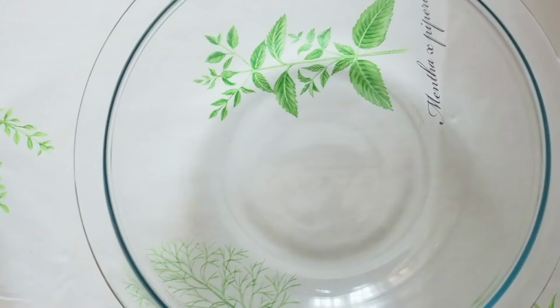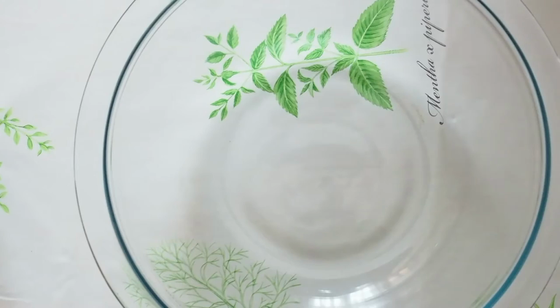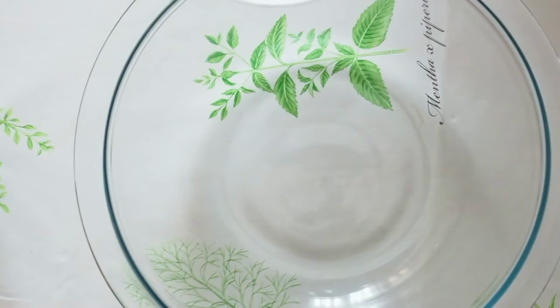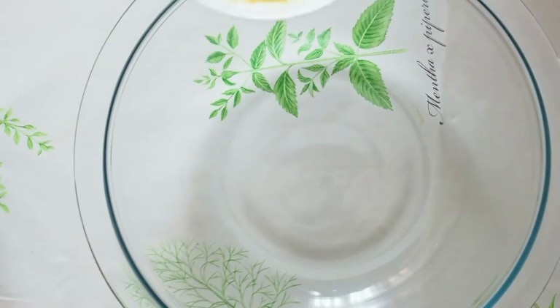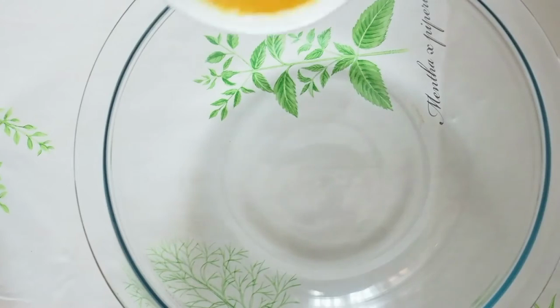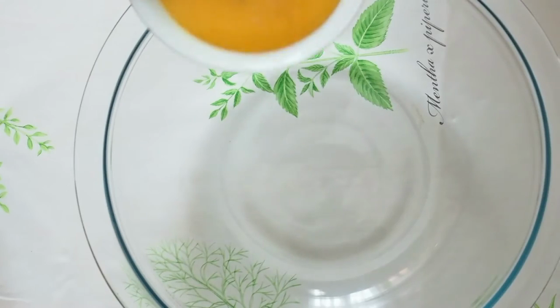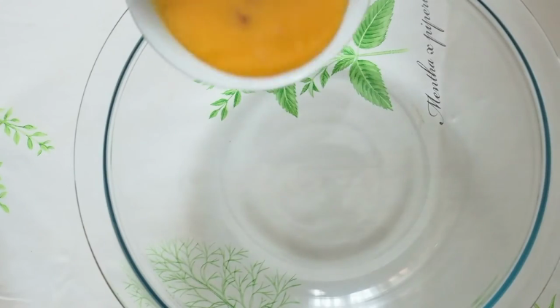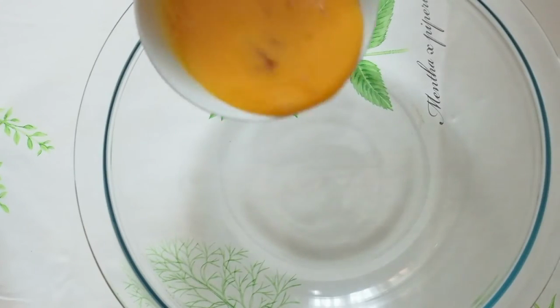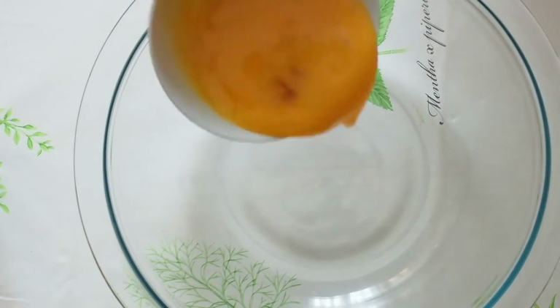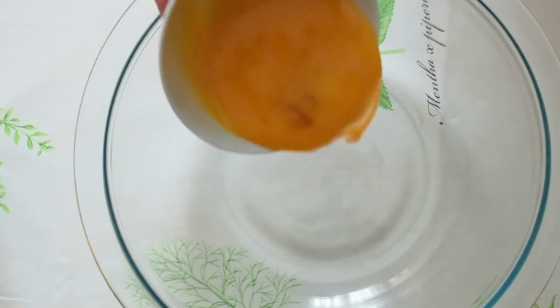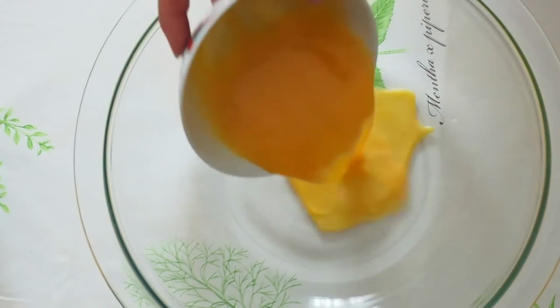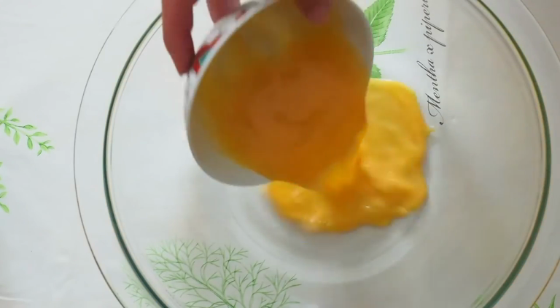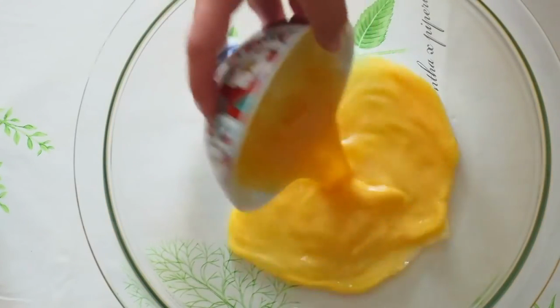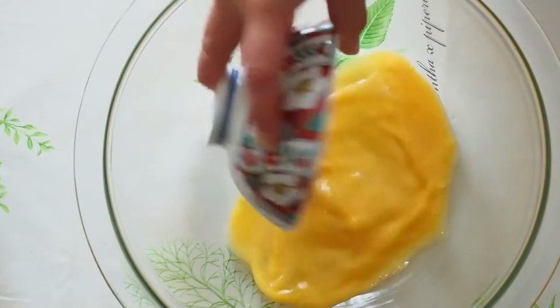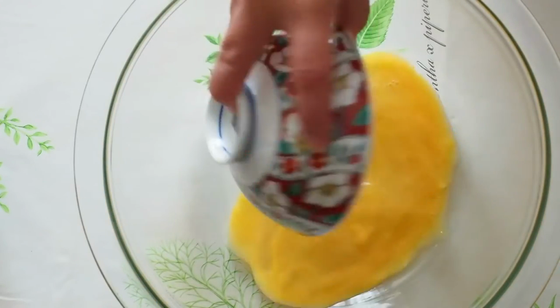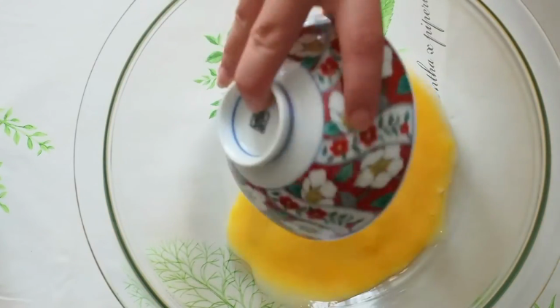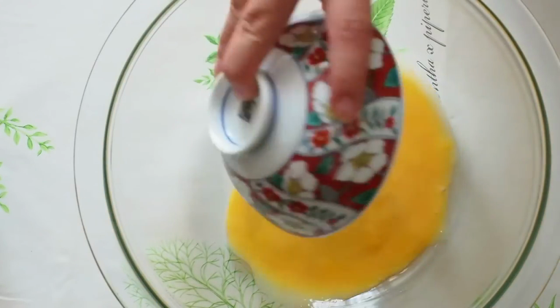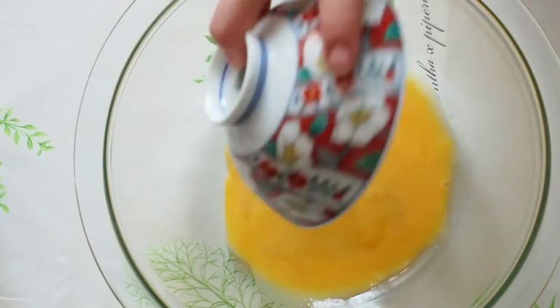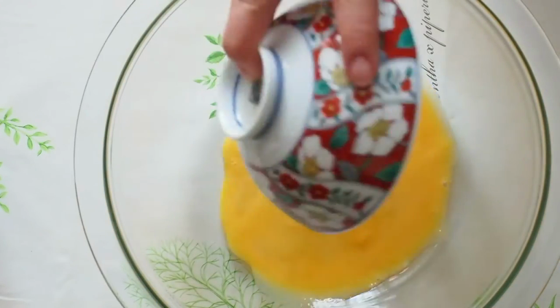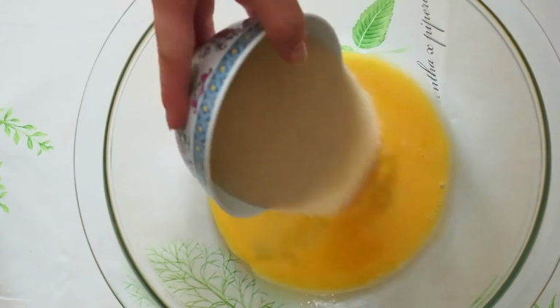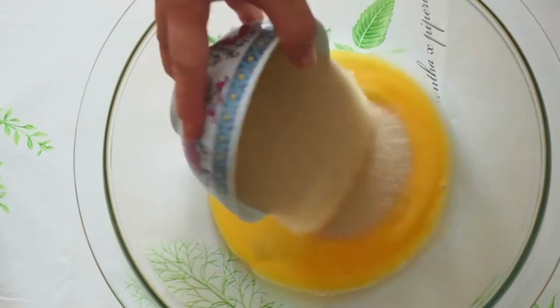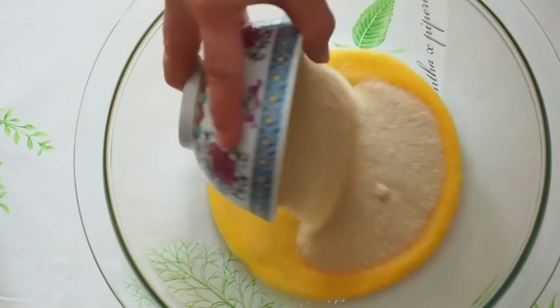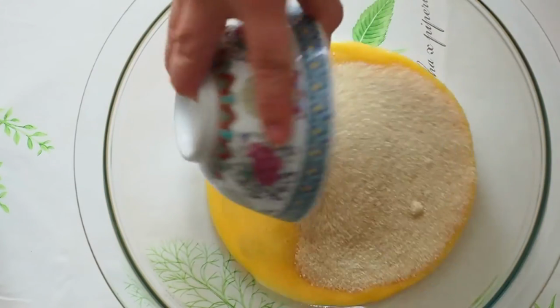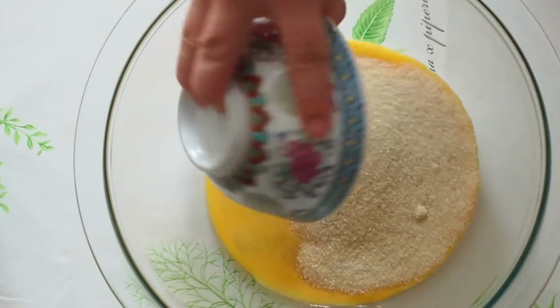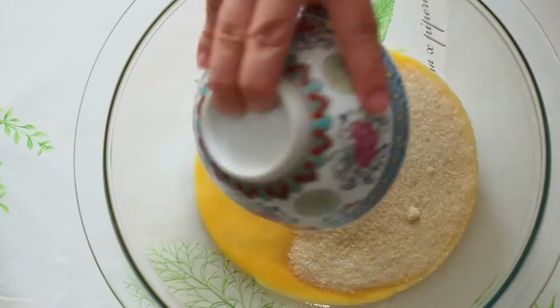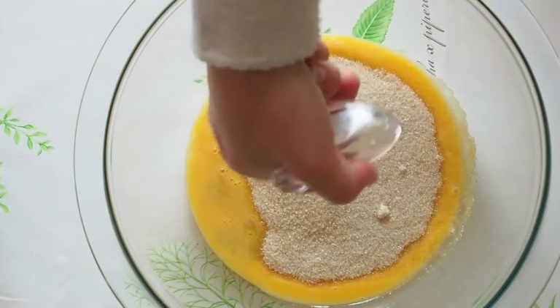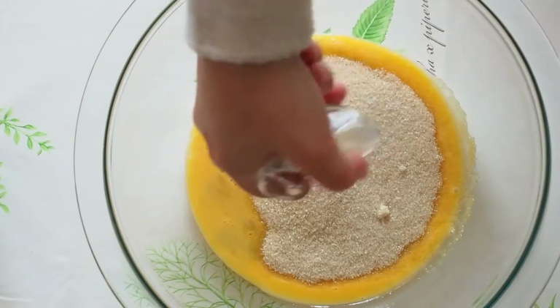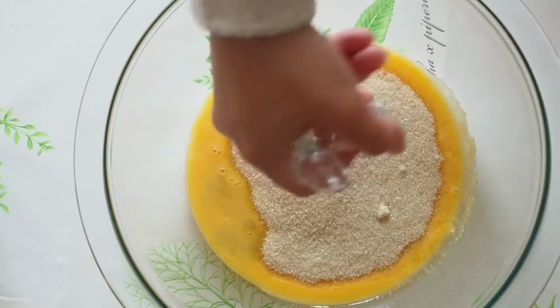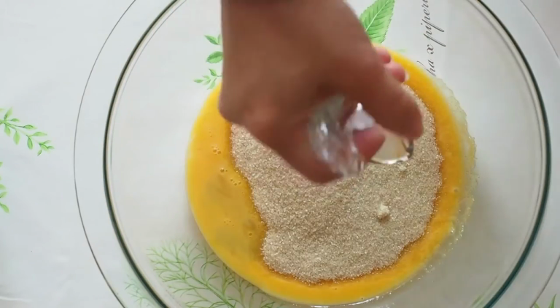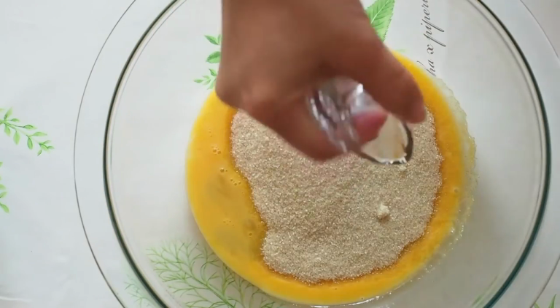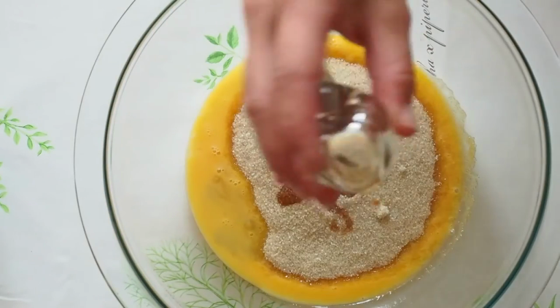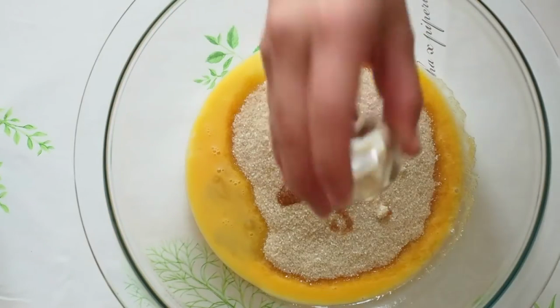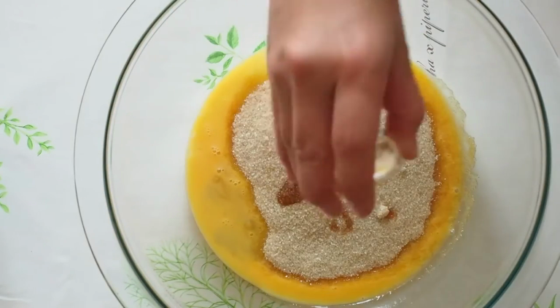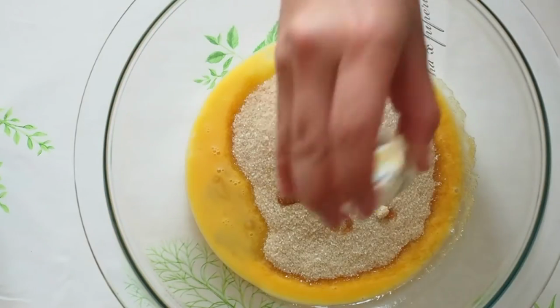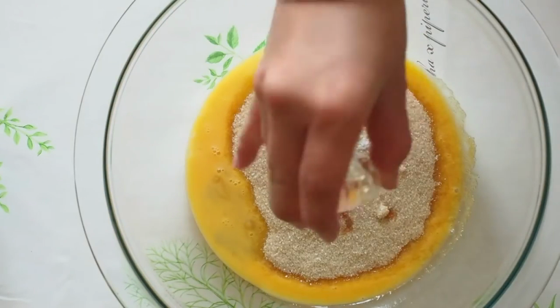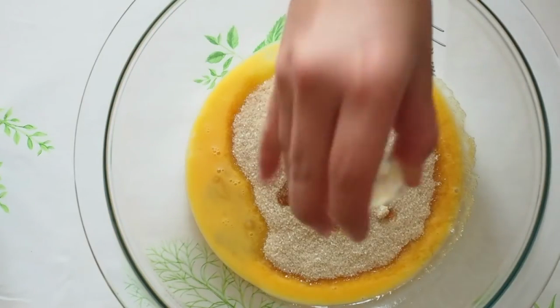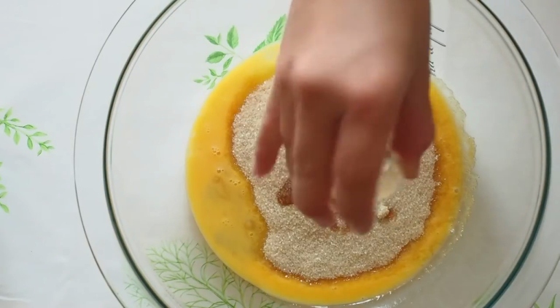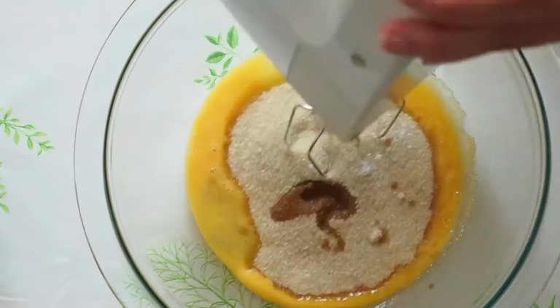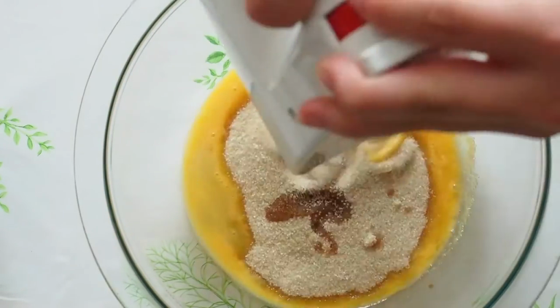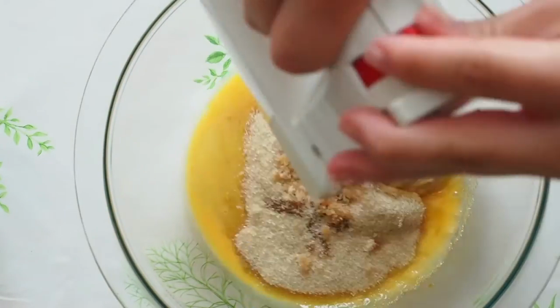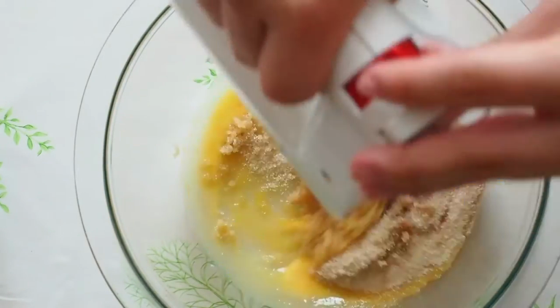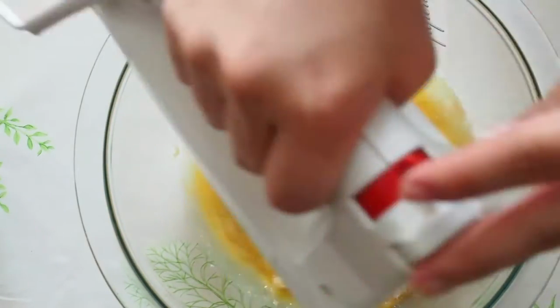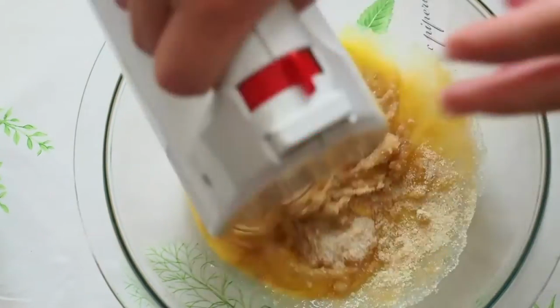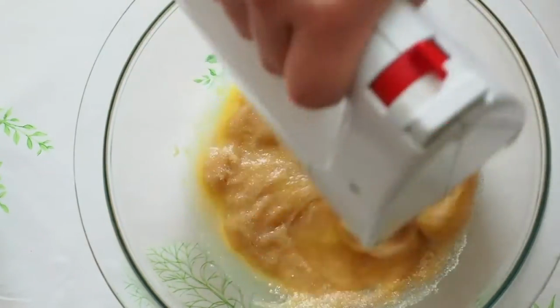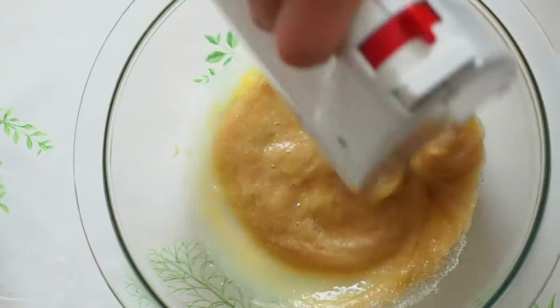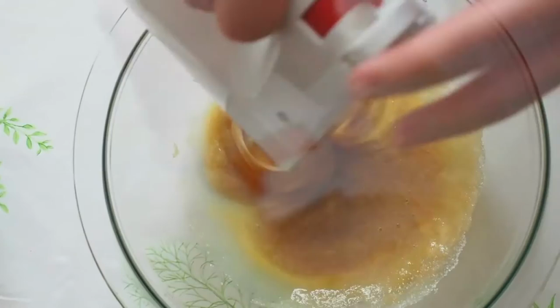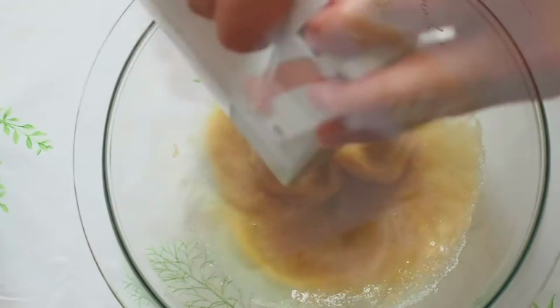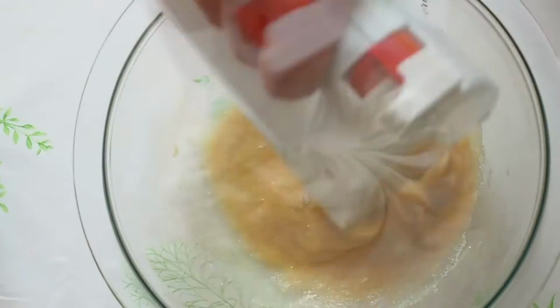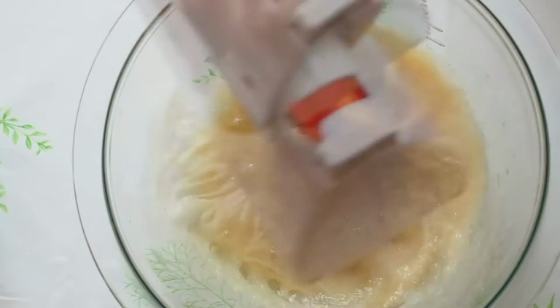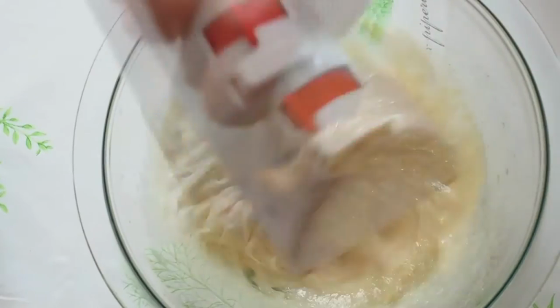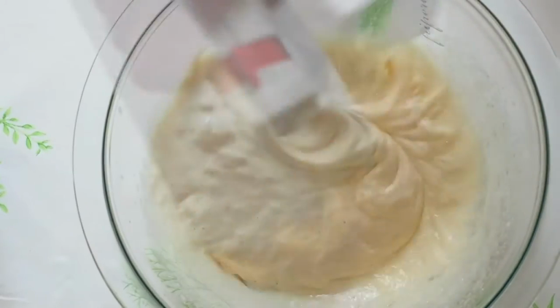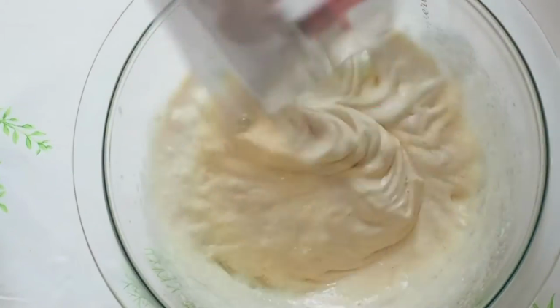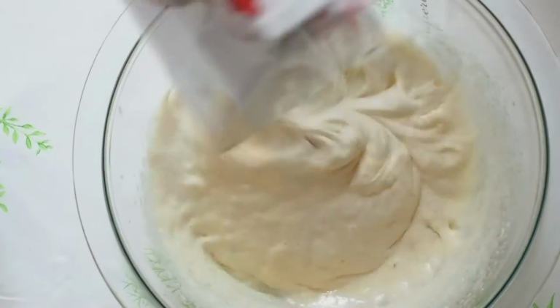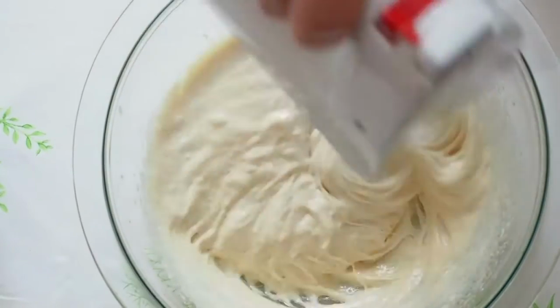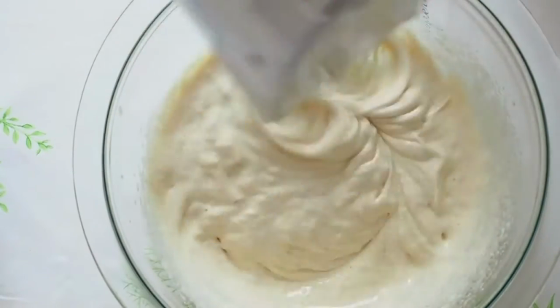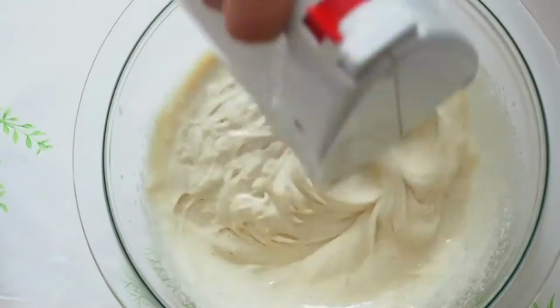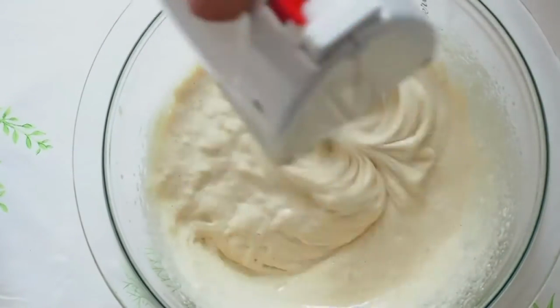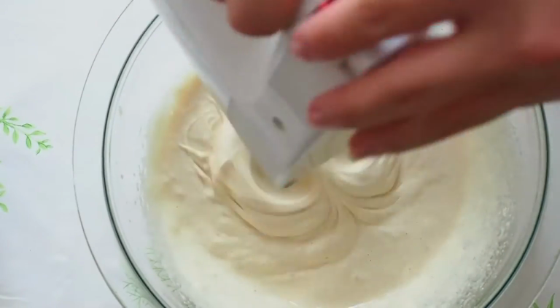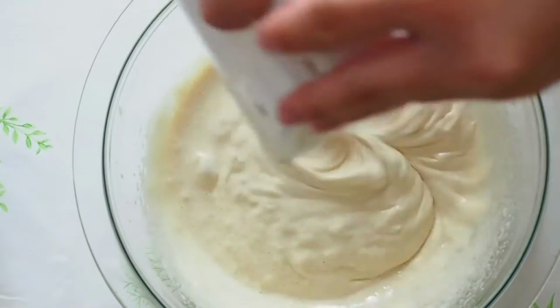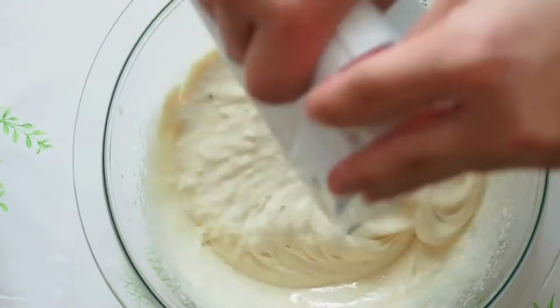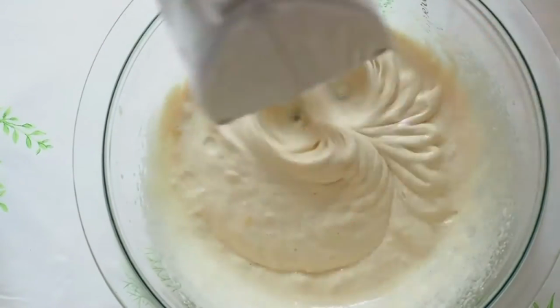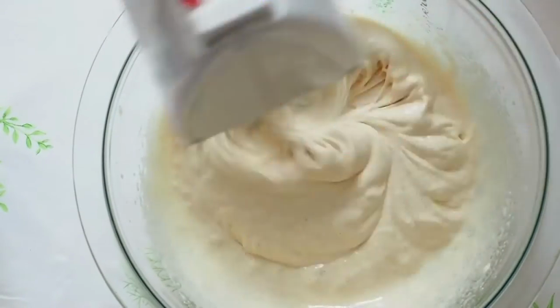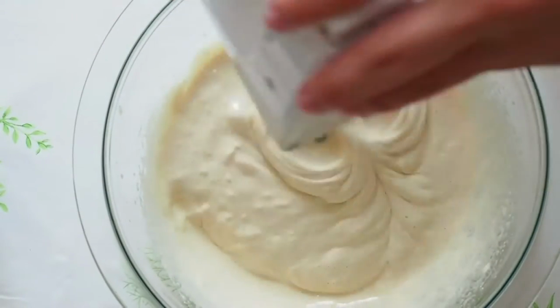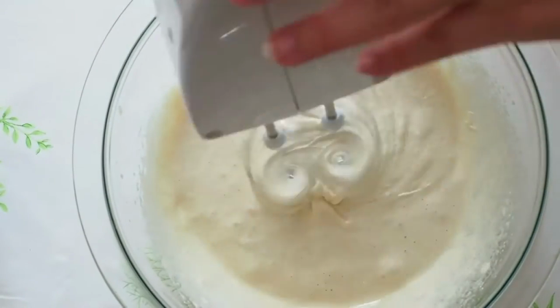Then we are going to place the eggs, sugar, salt, and vanilla and whisk until the mixture is pale, for about five minutes.